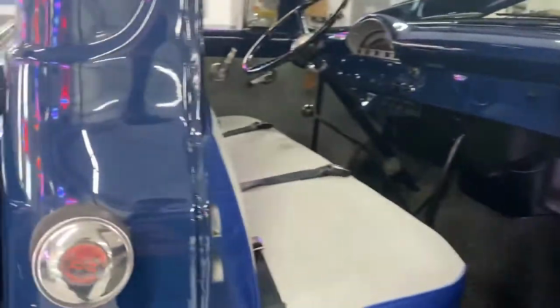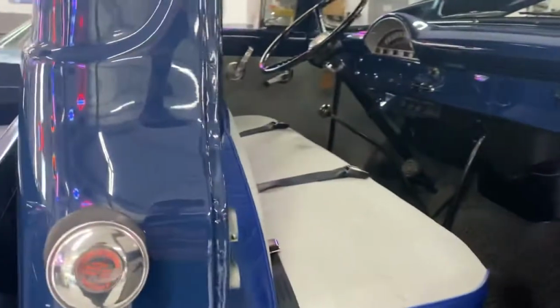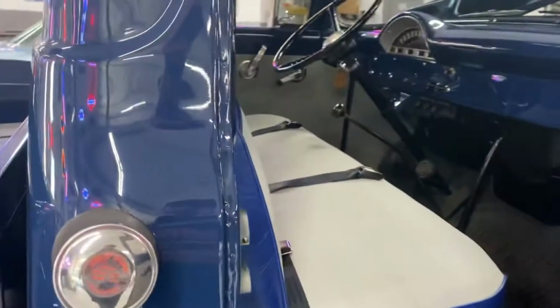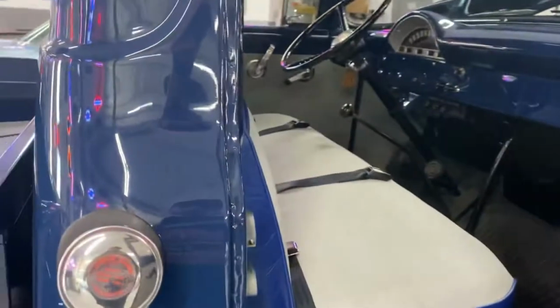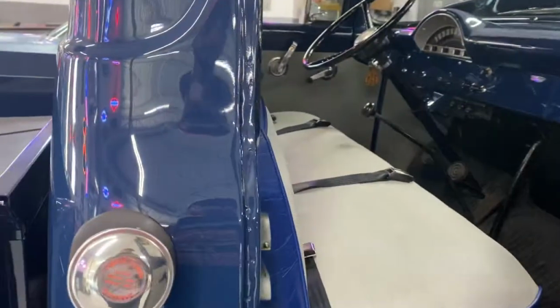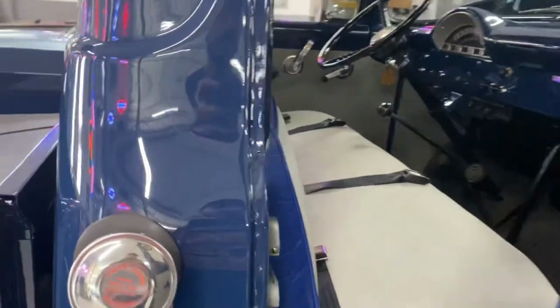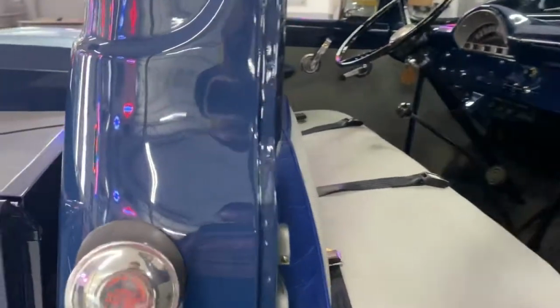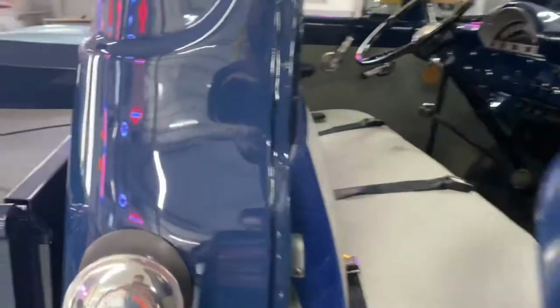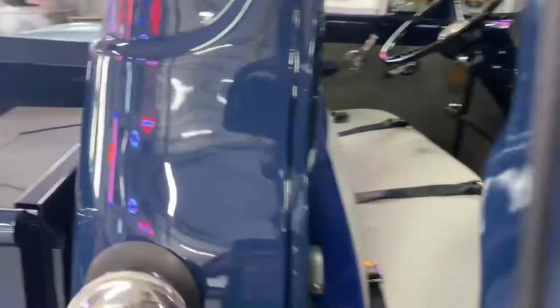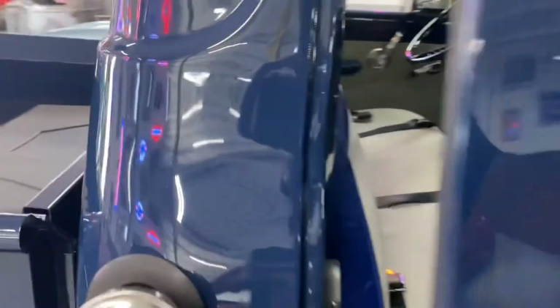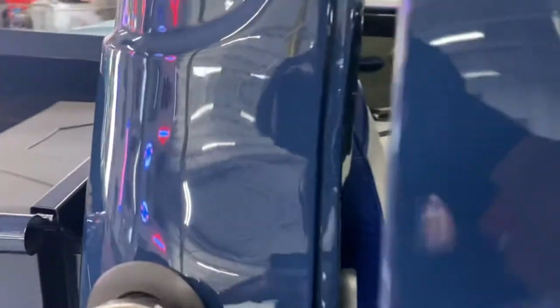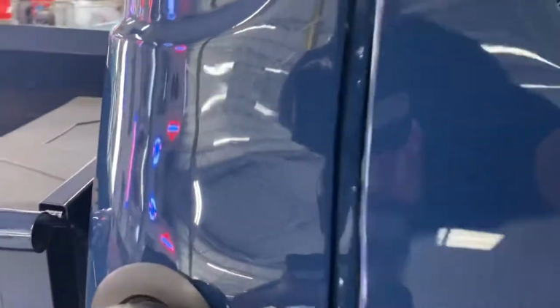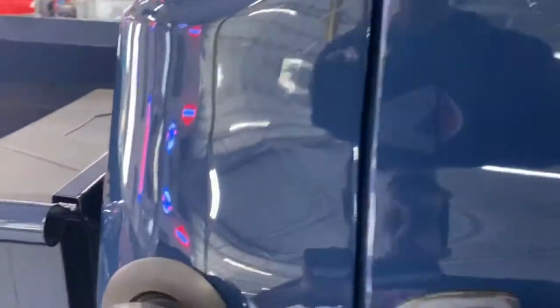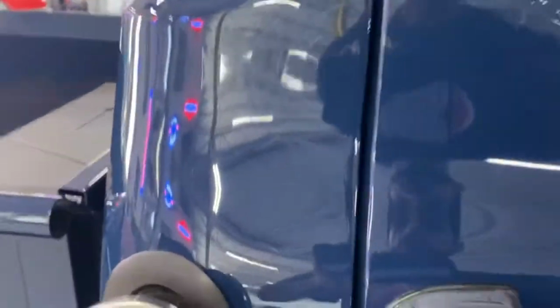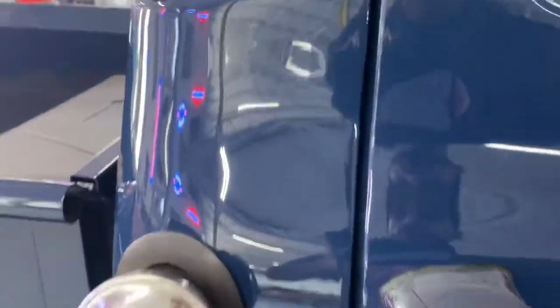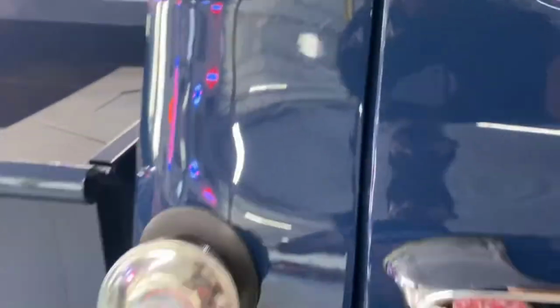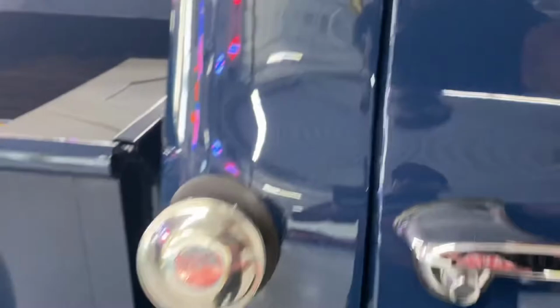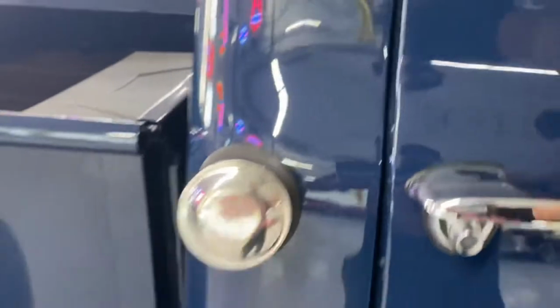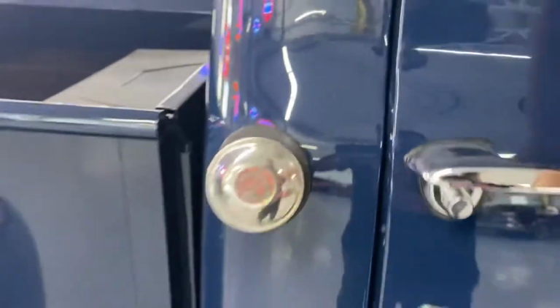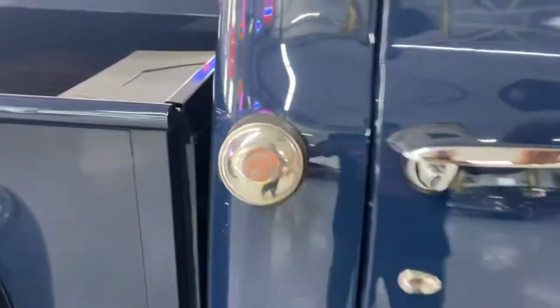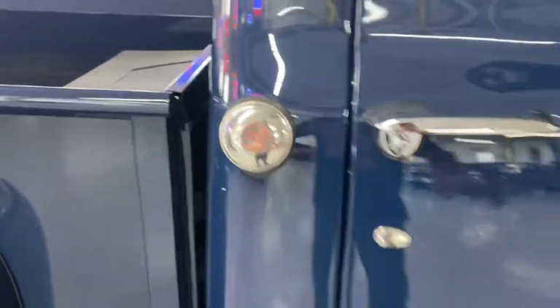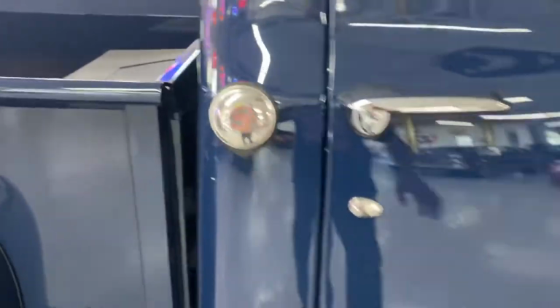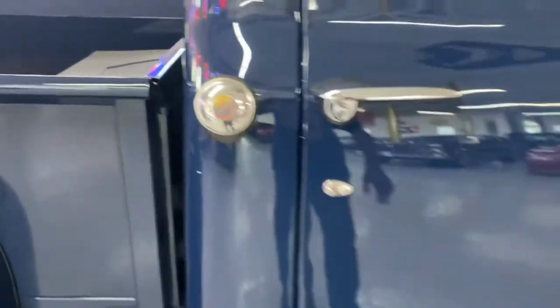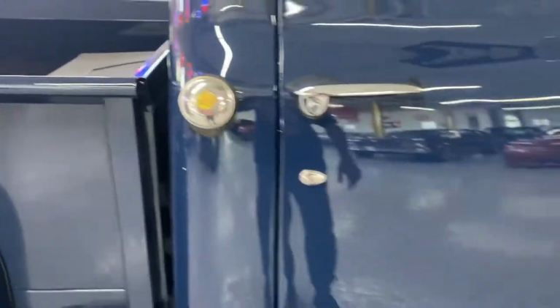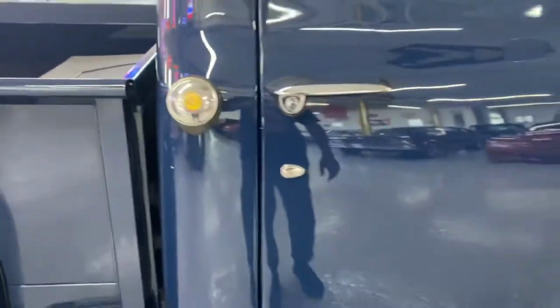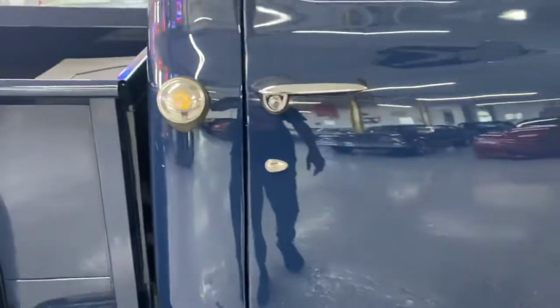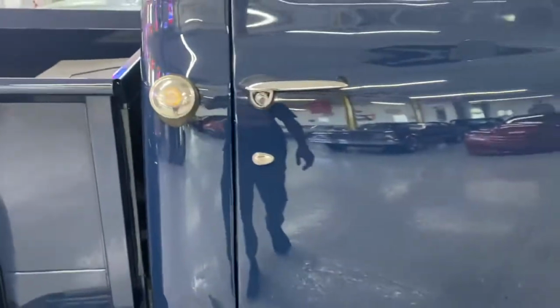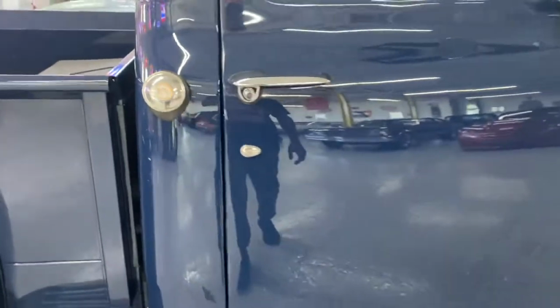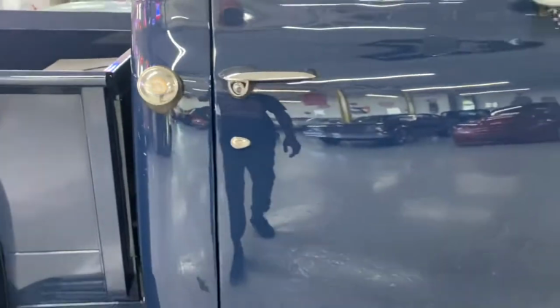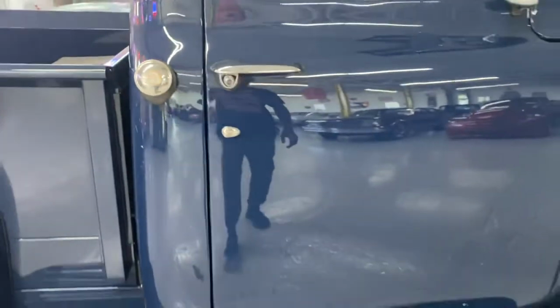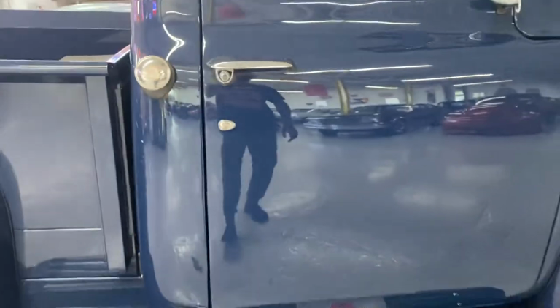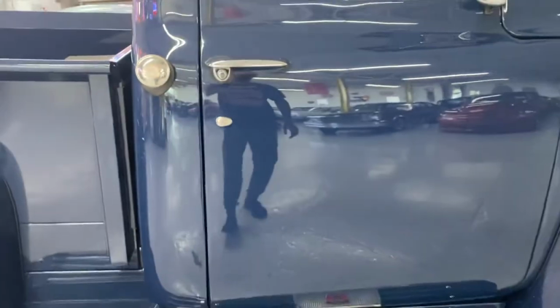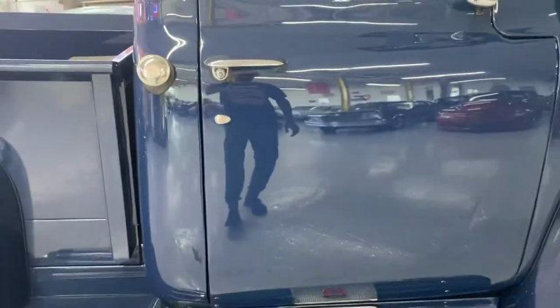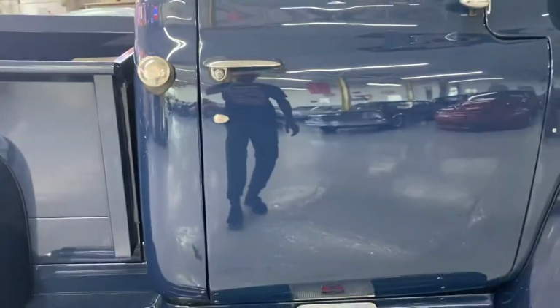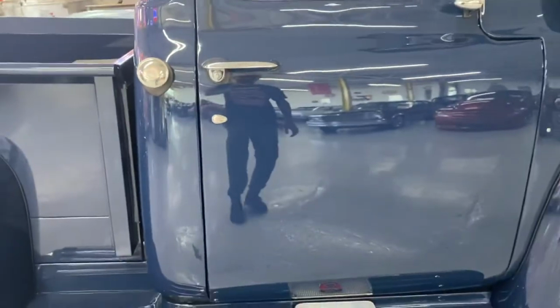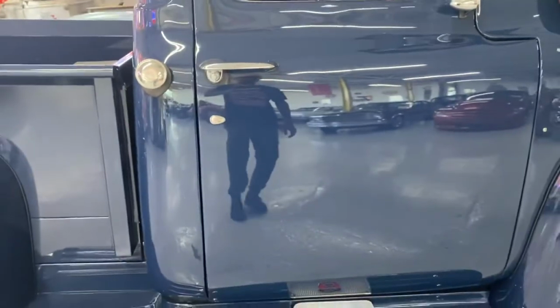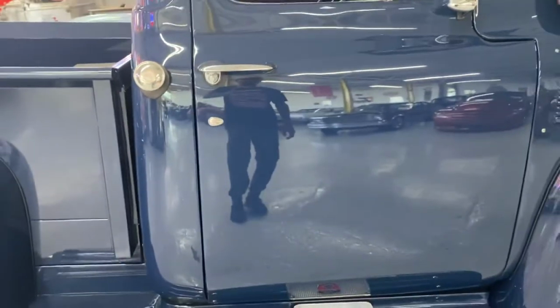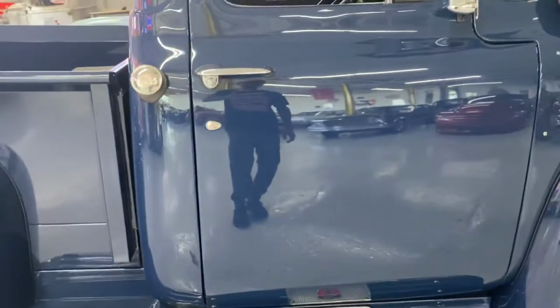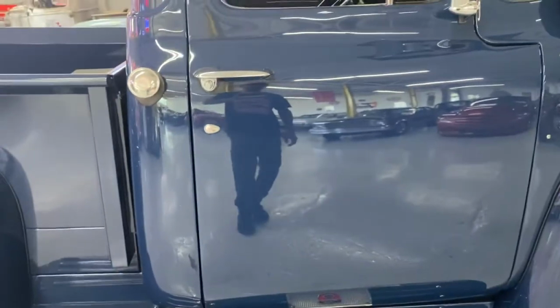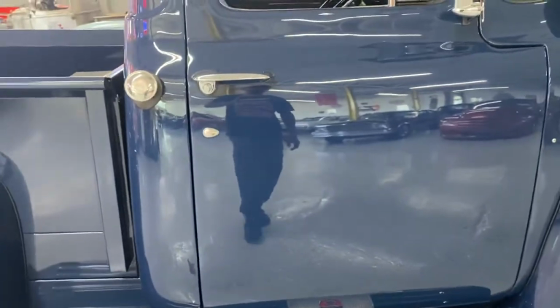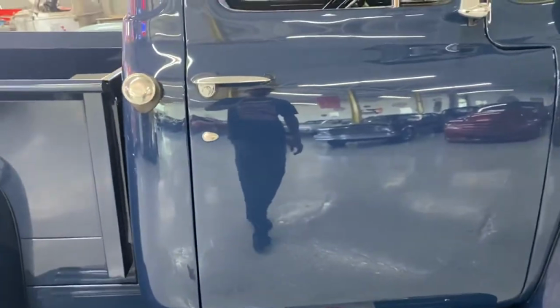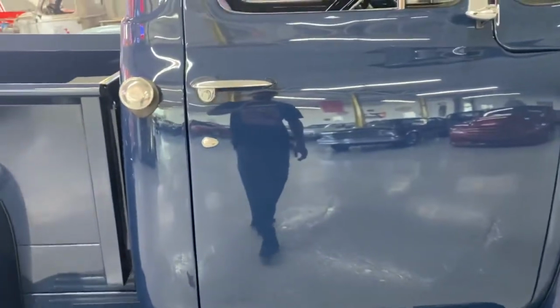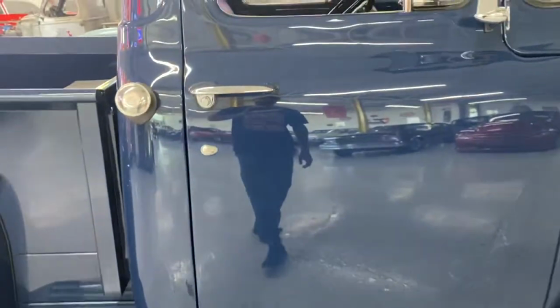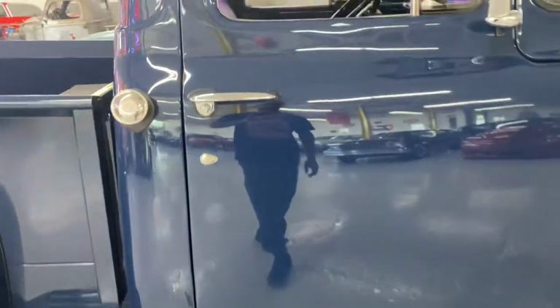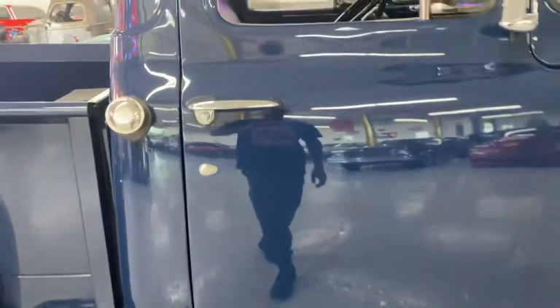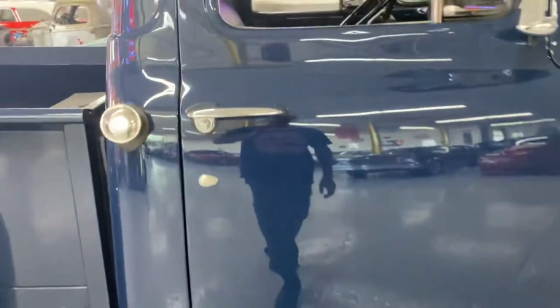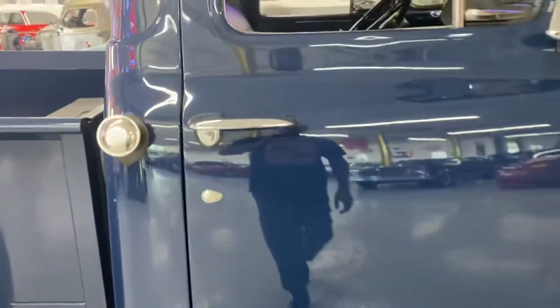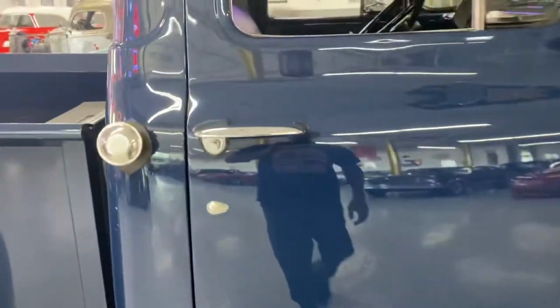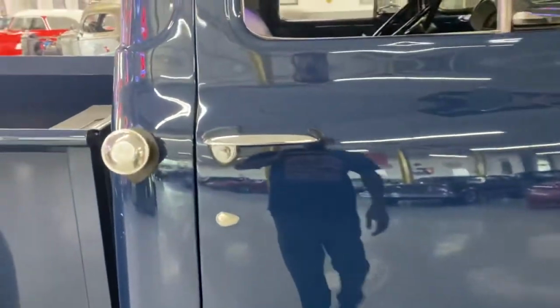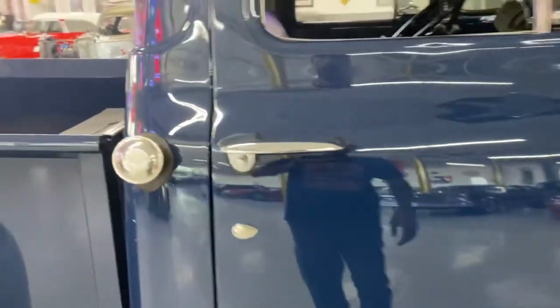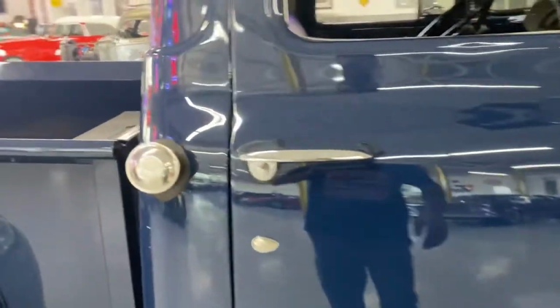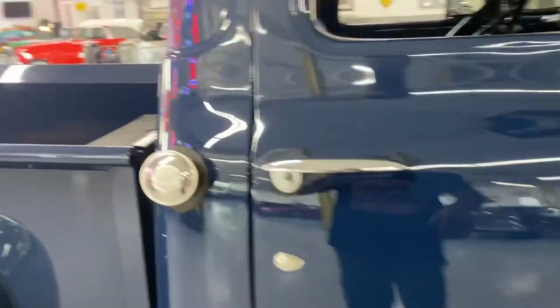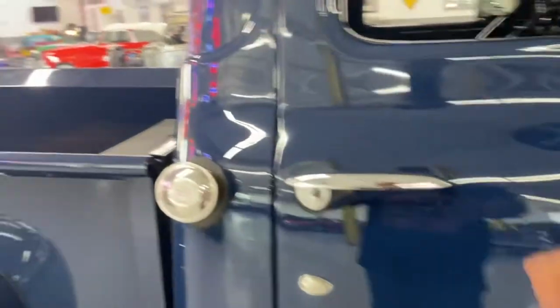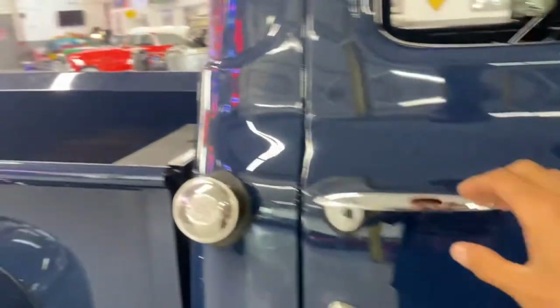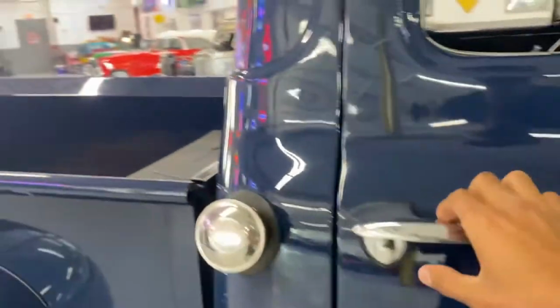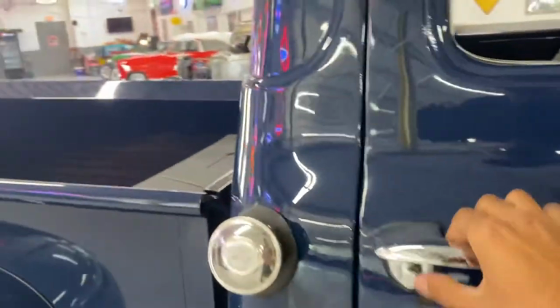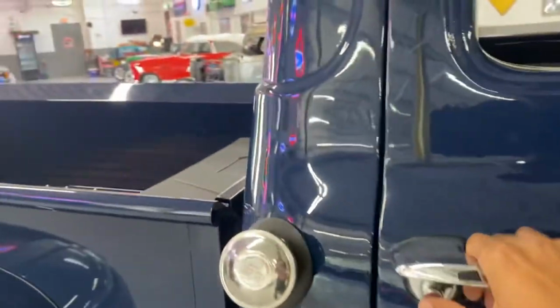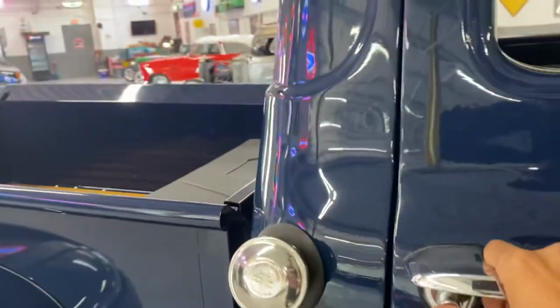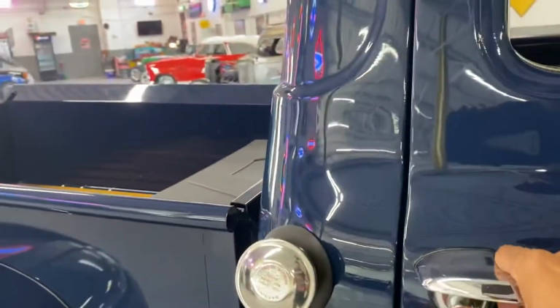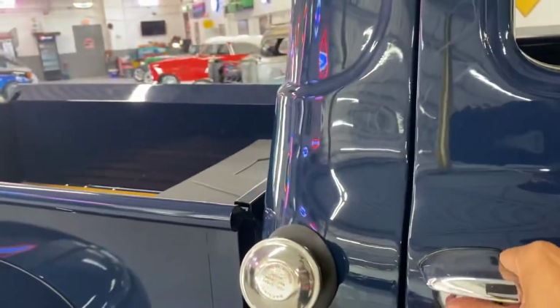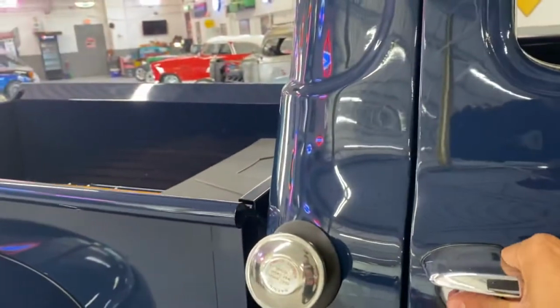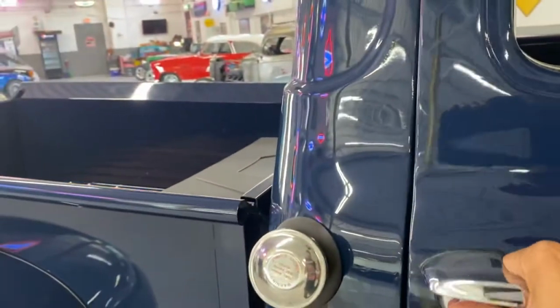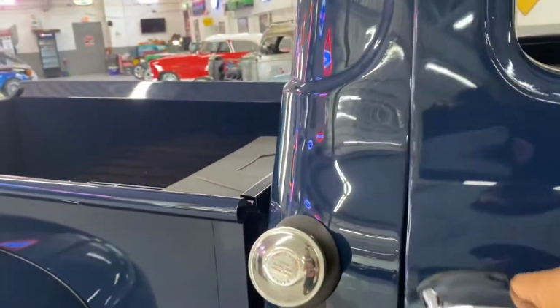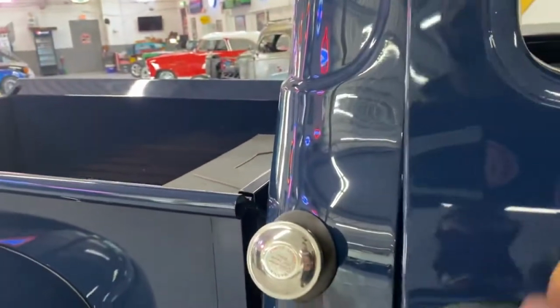Look how beautifully that door shuts. I don't think I slammed it hard enough there.